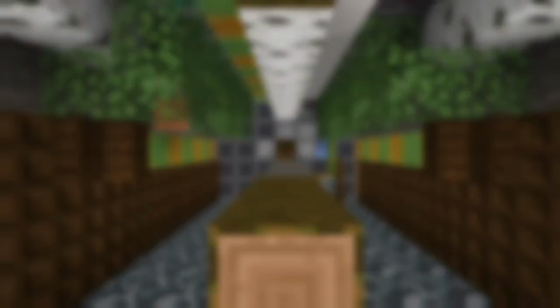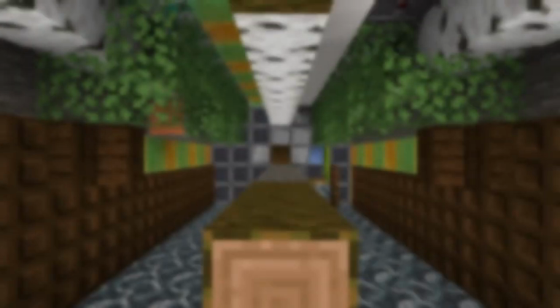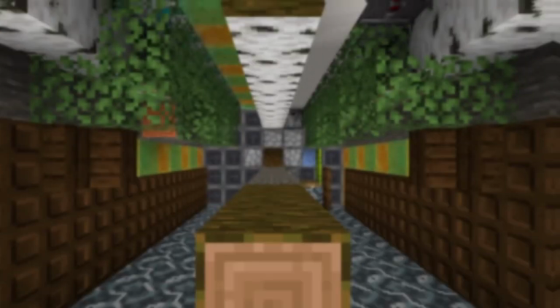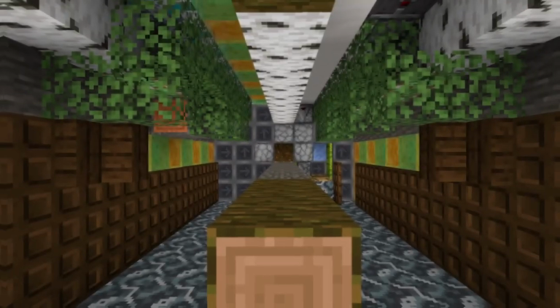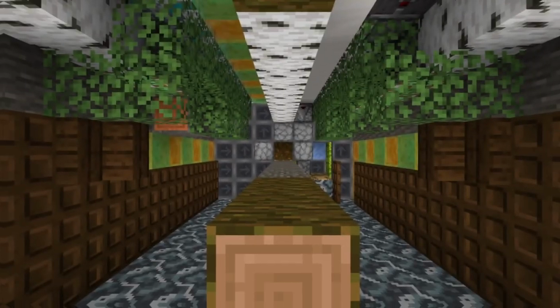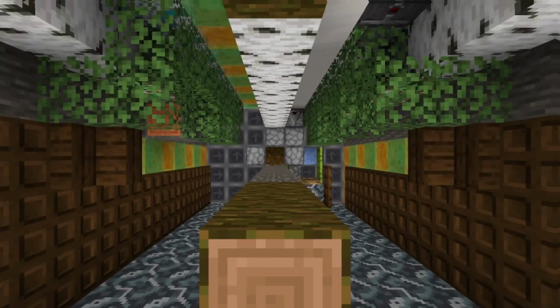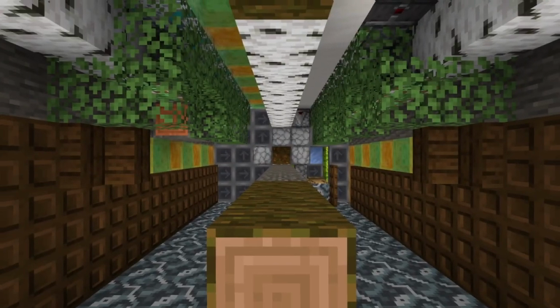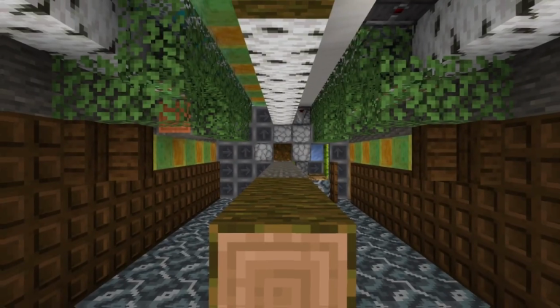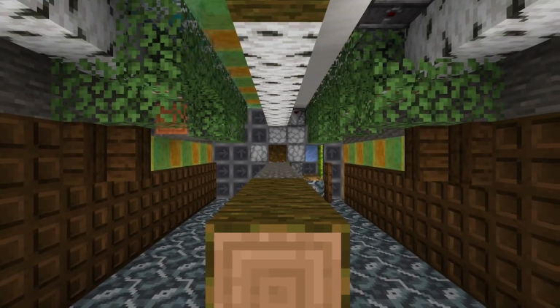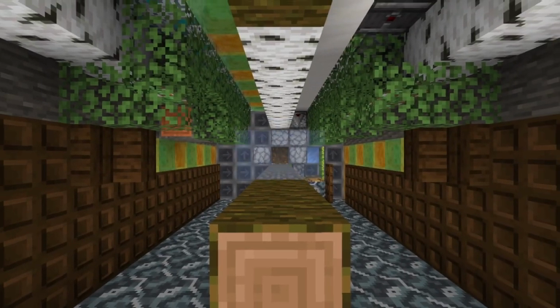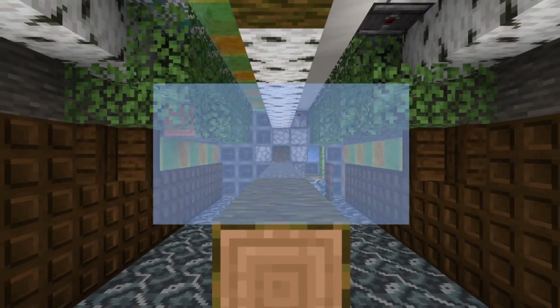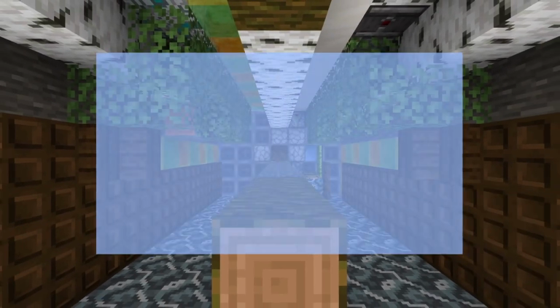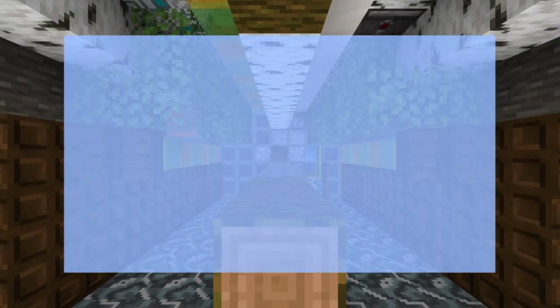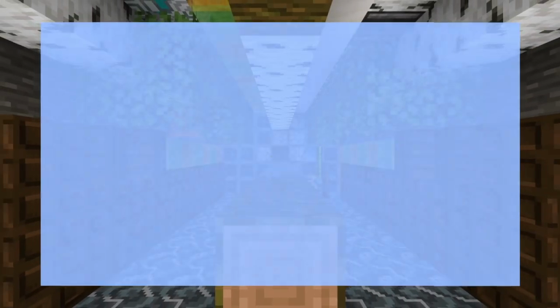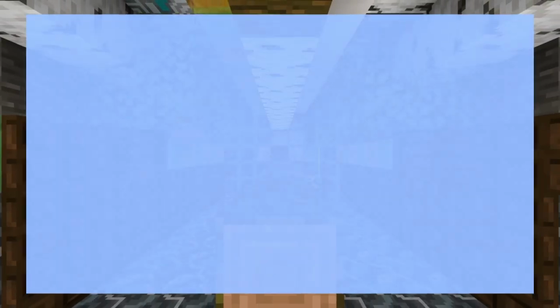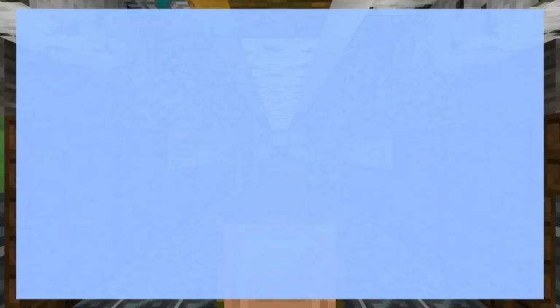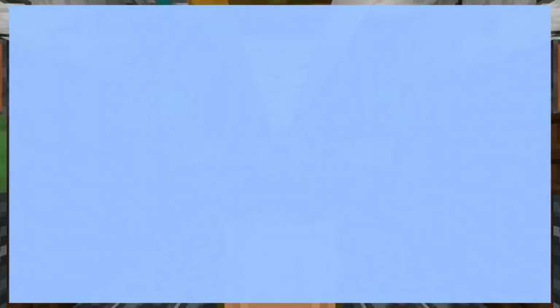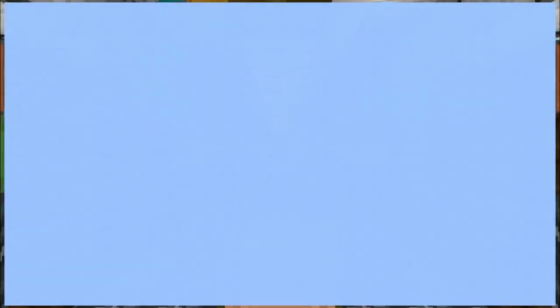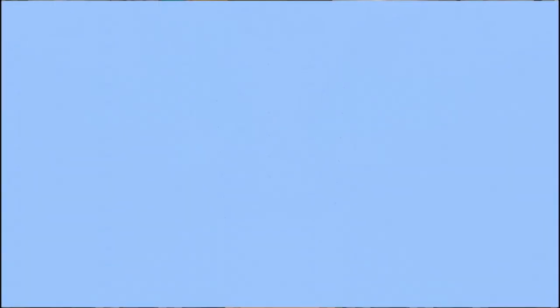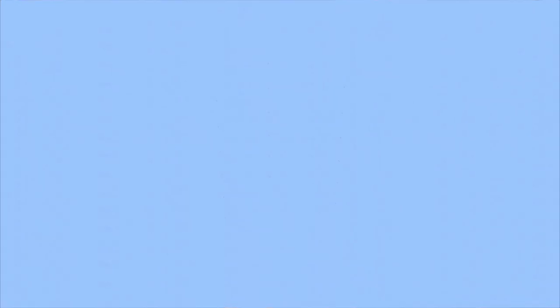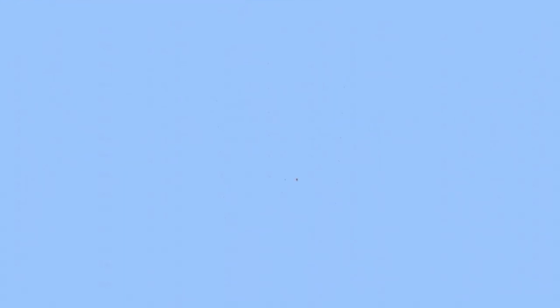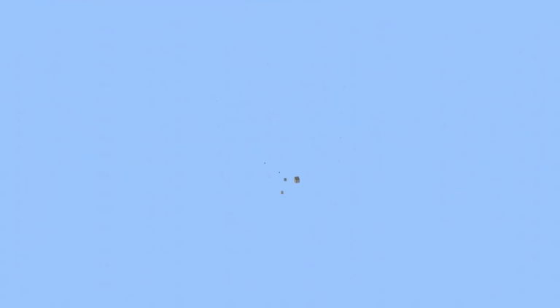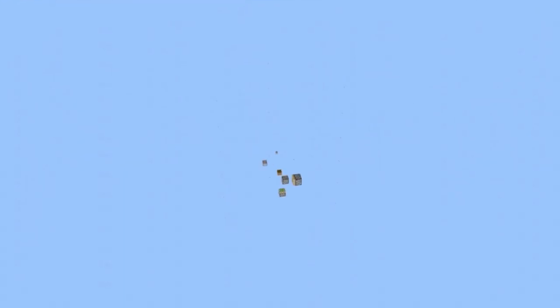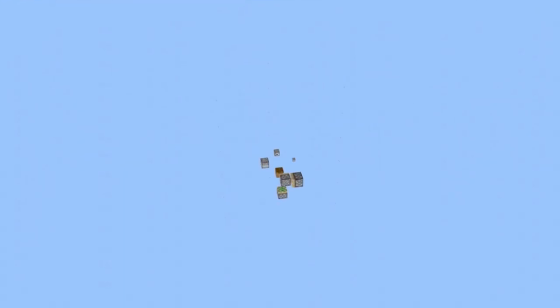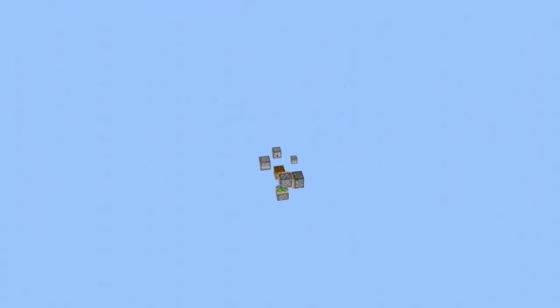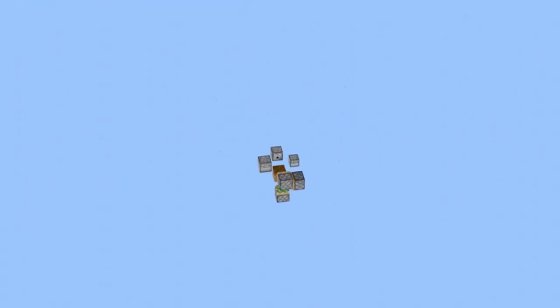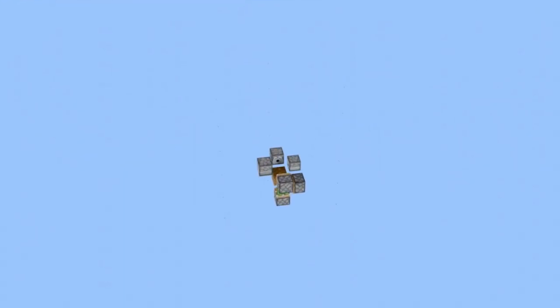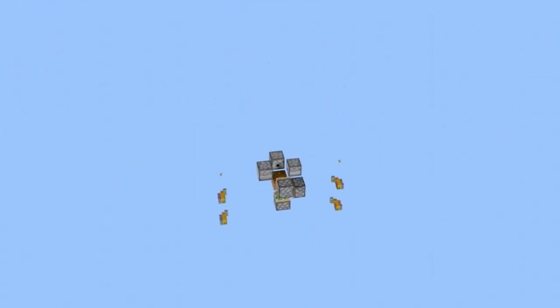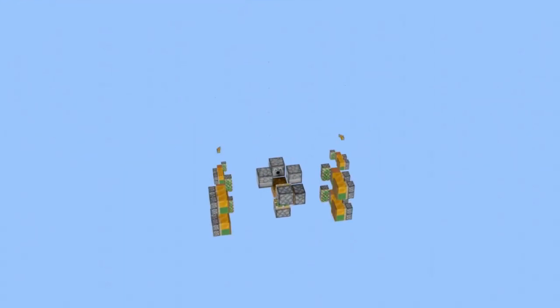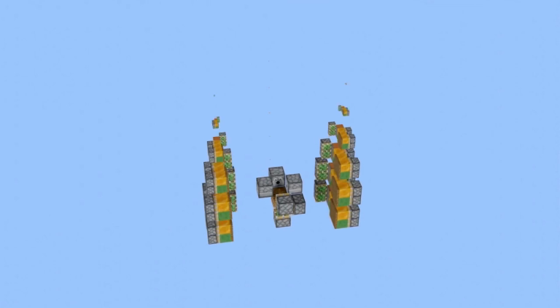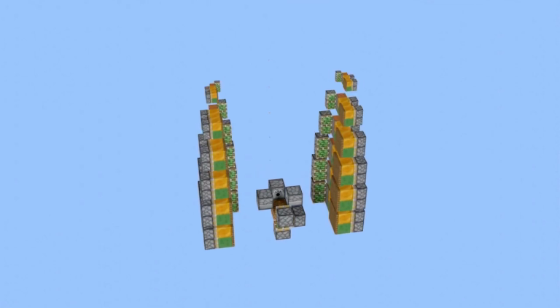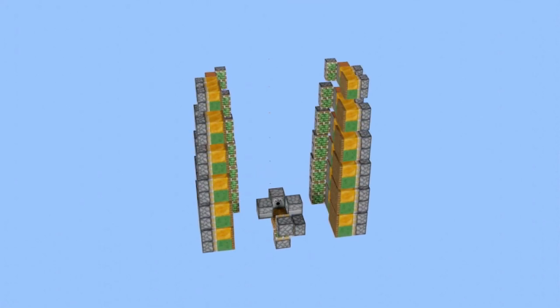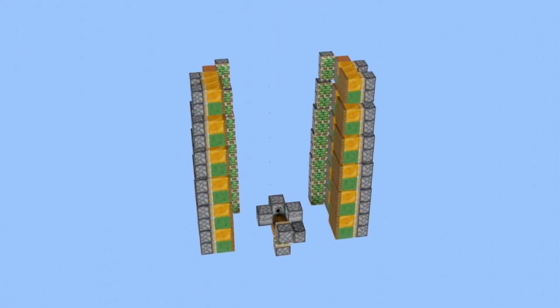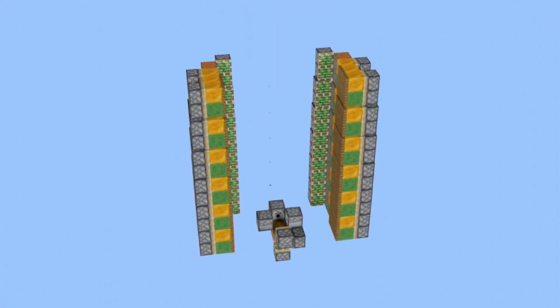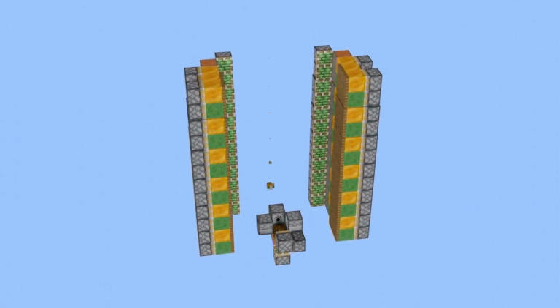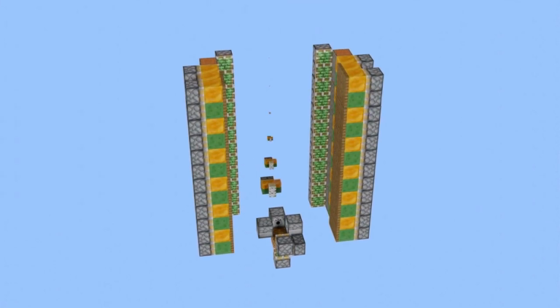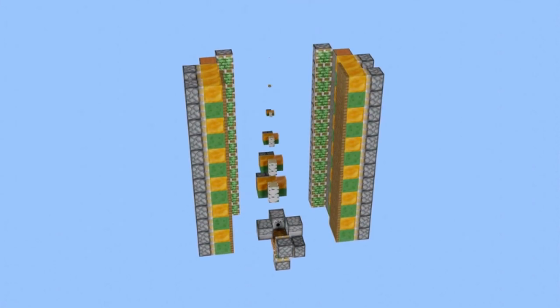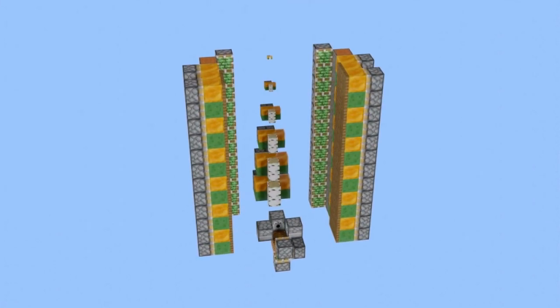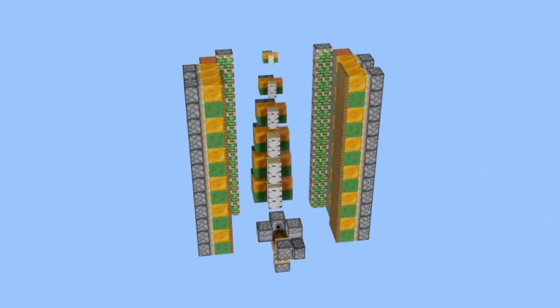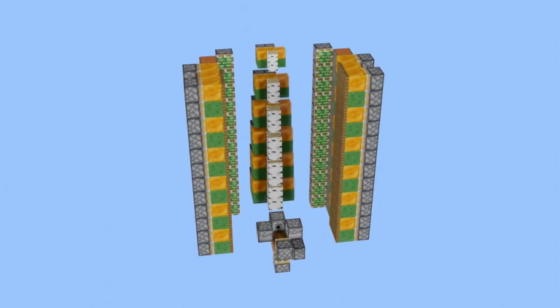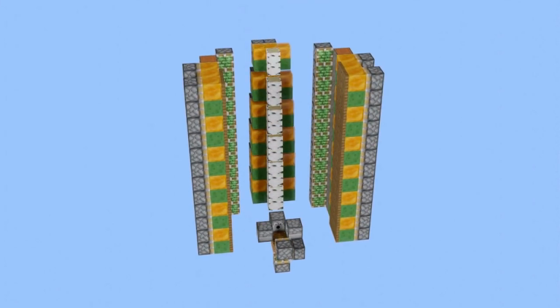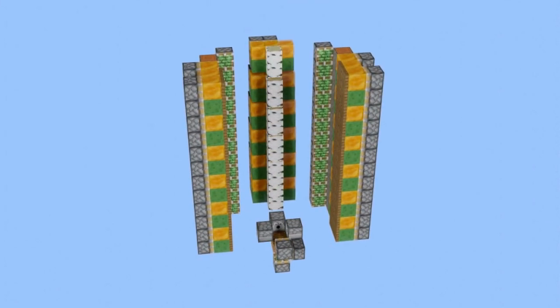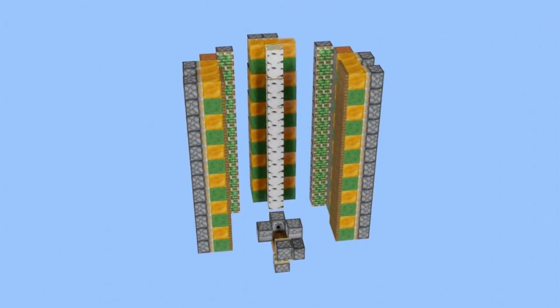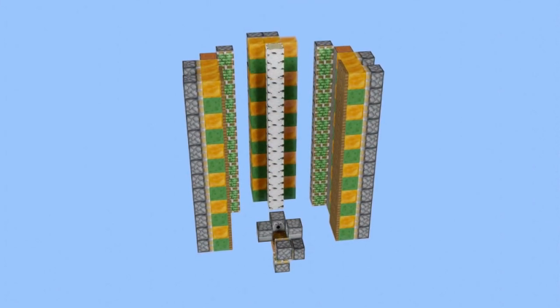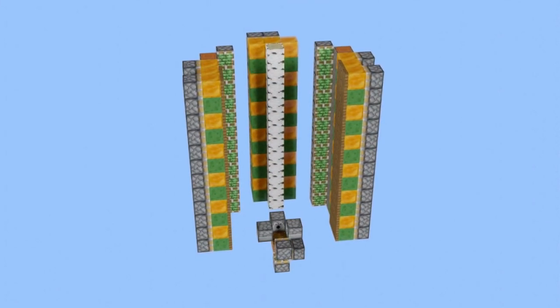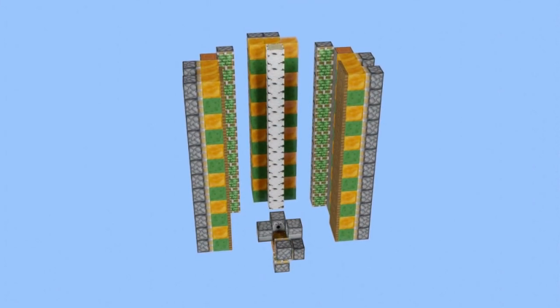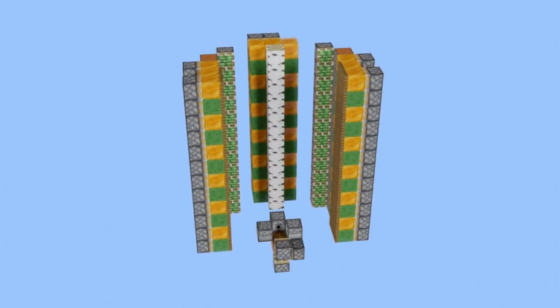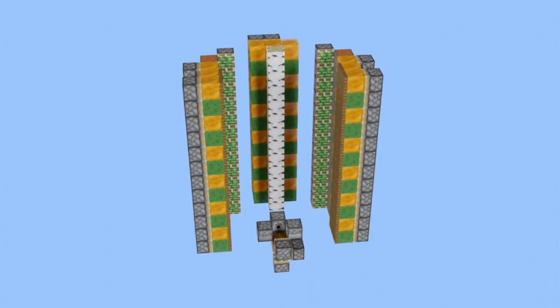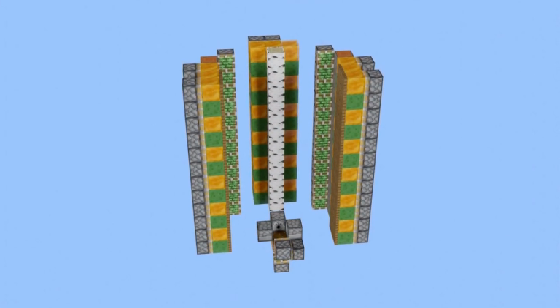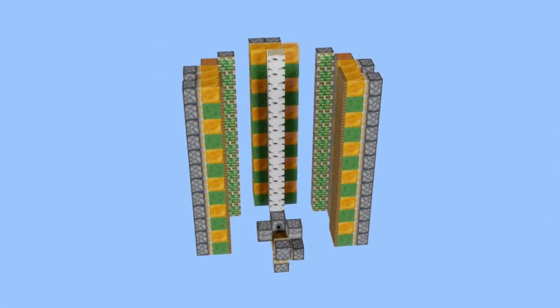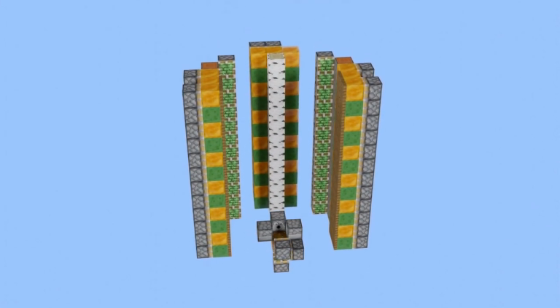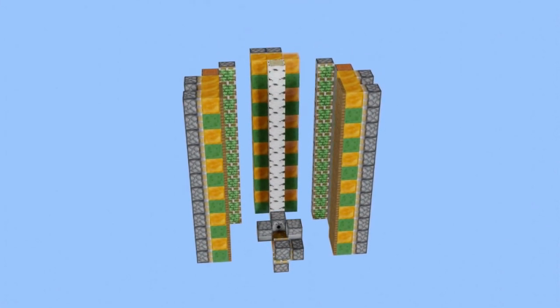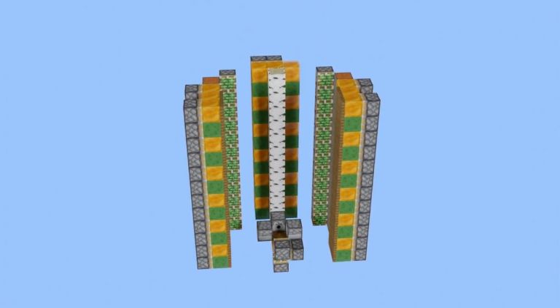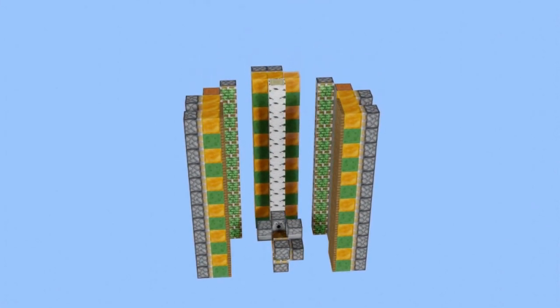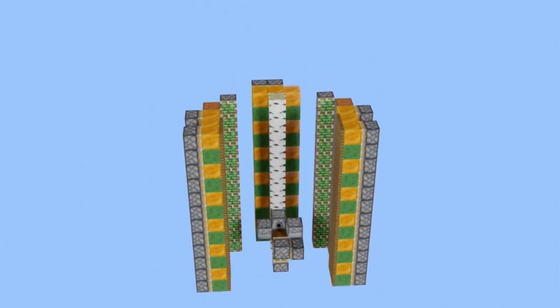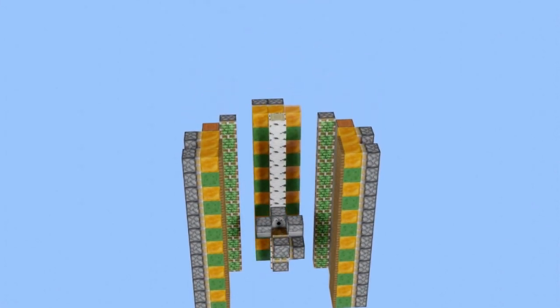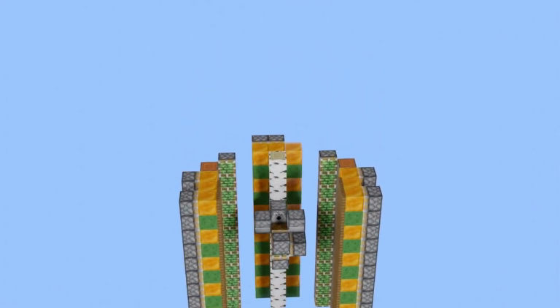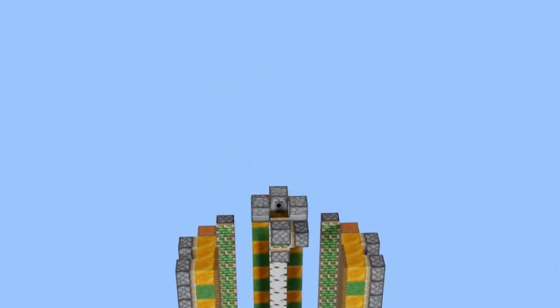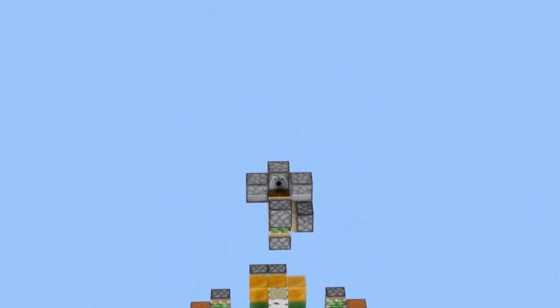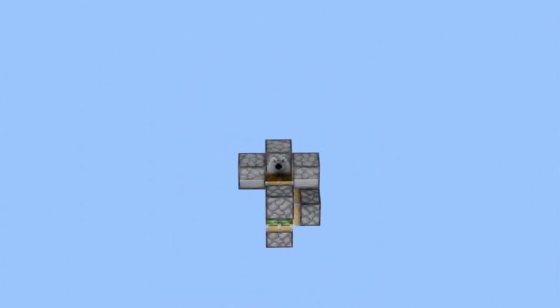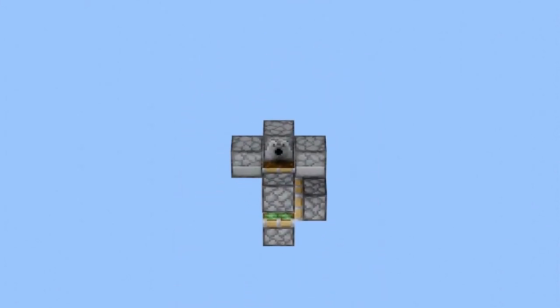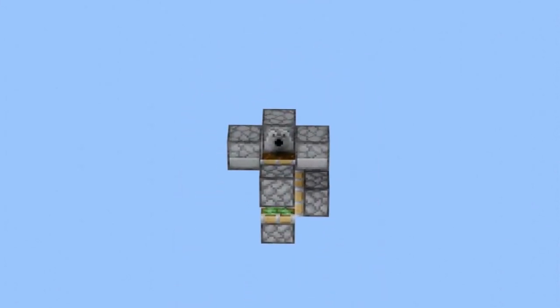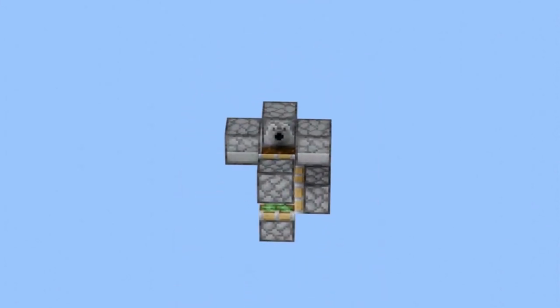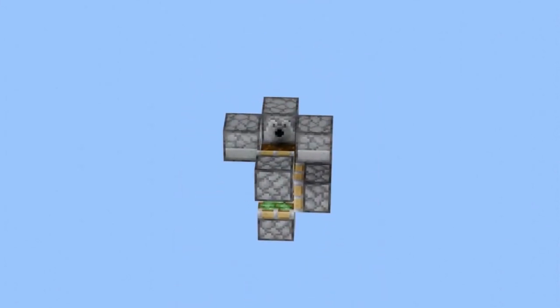A tree farm core has a few primary parts, namely the bottom section, the leaf crushers, and the main log pusher. And with this knowledge, I started with the bottom section.